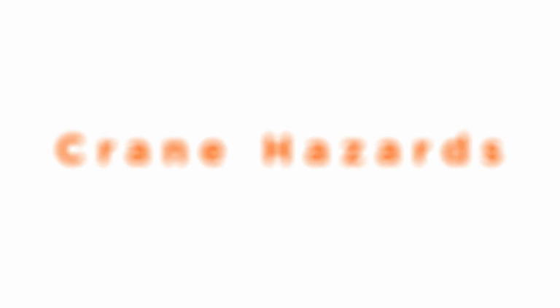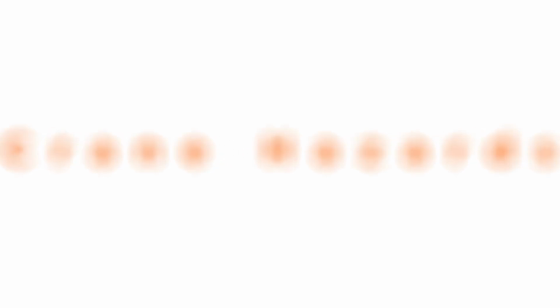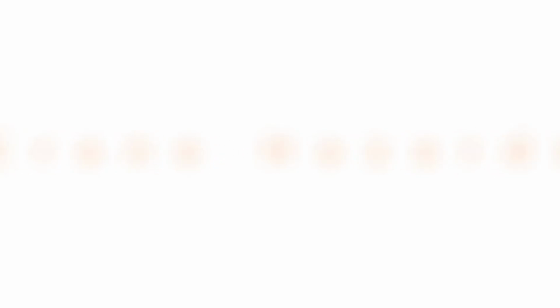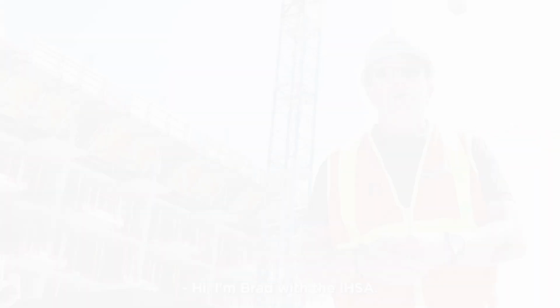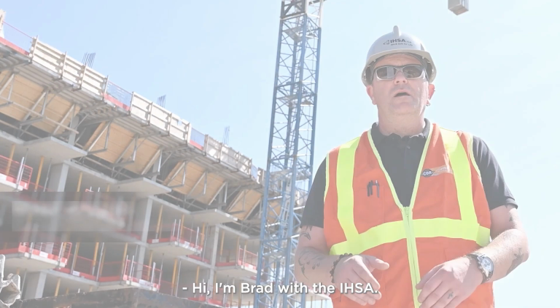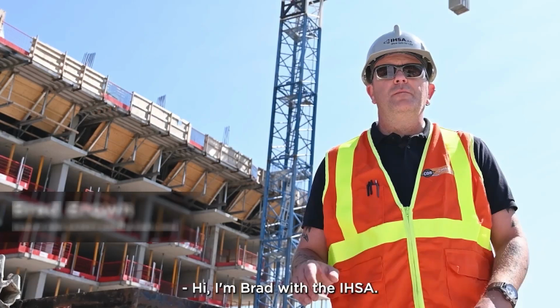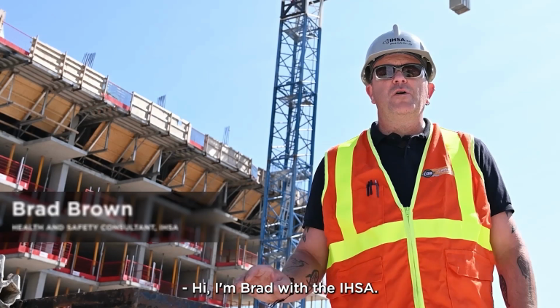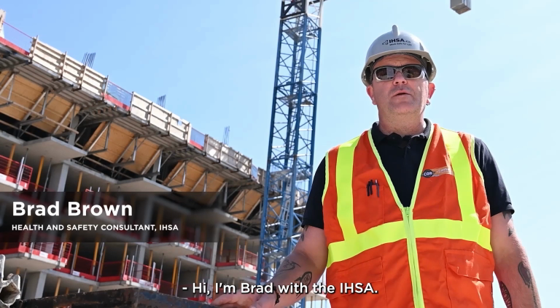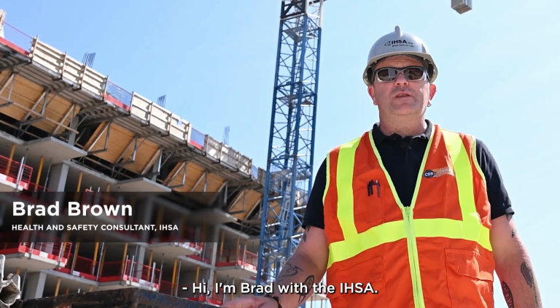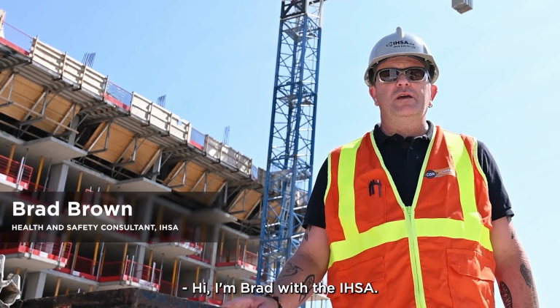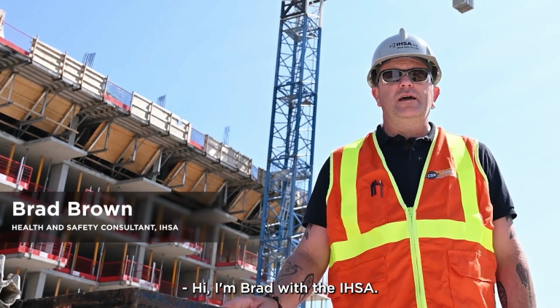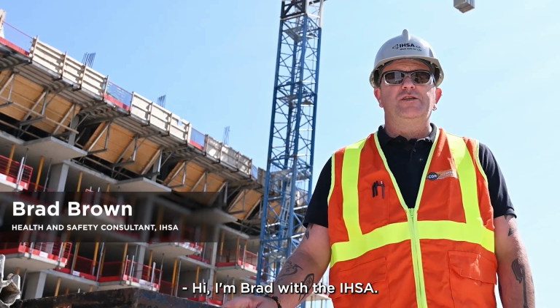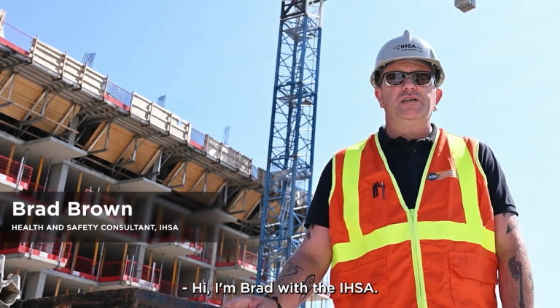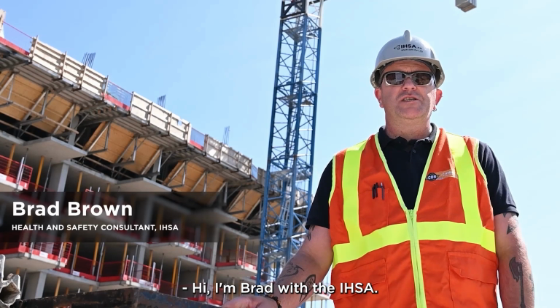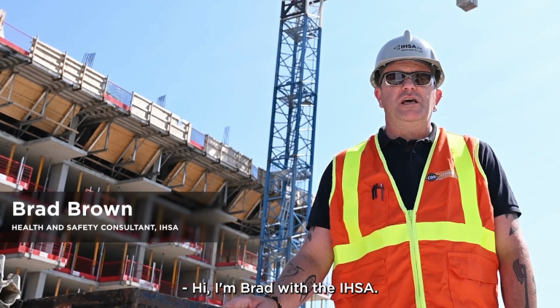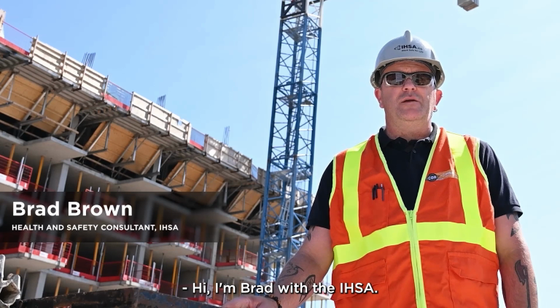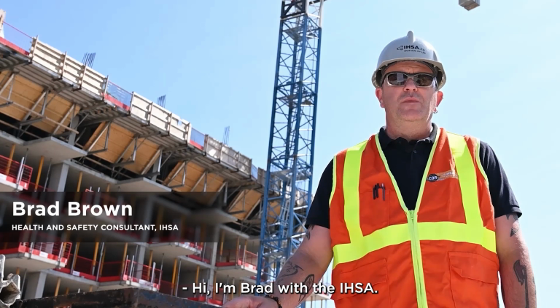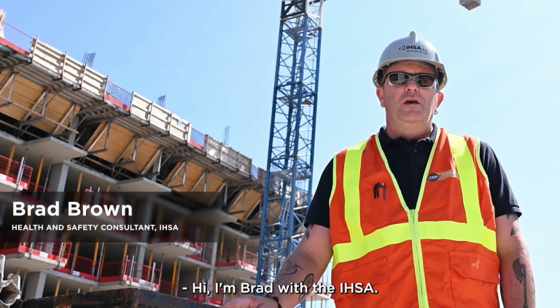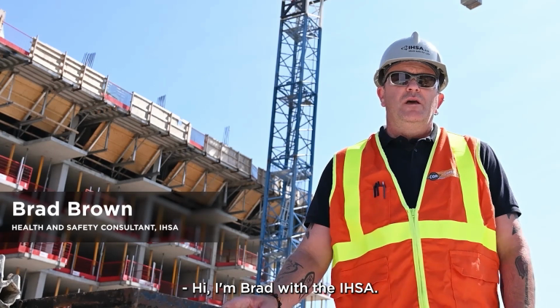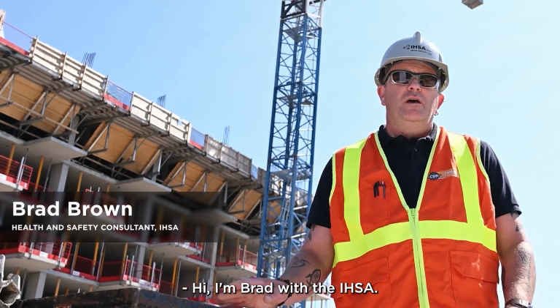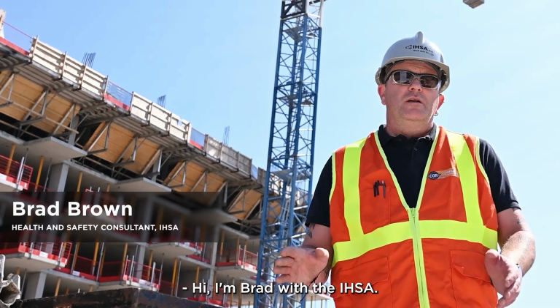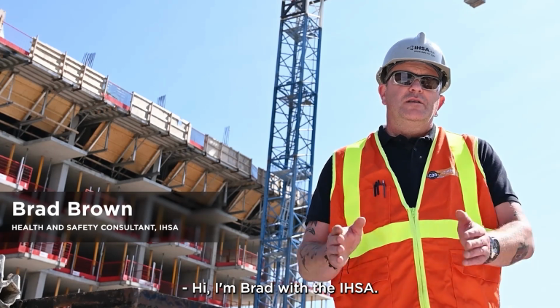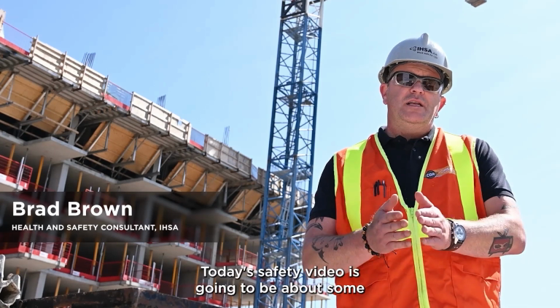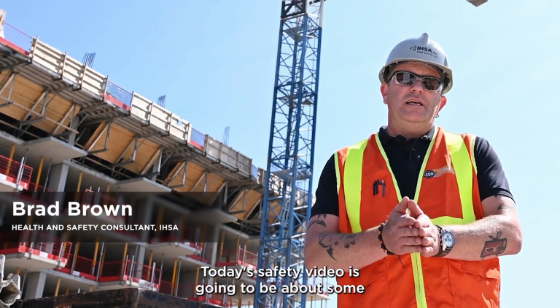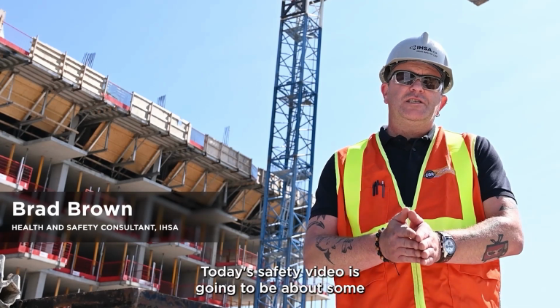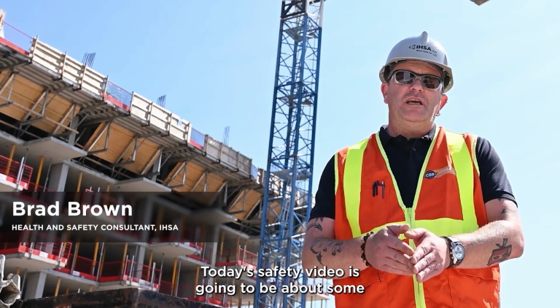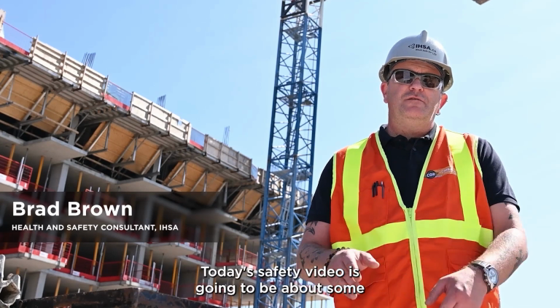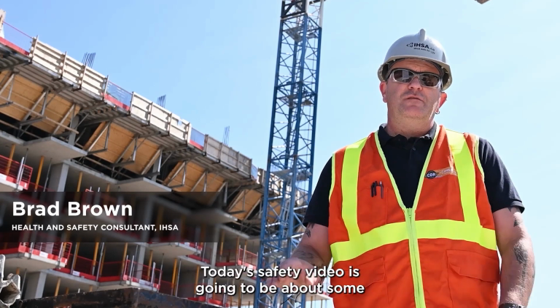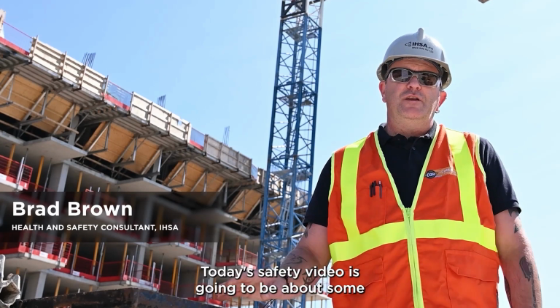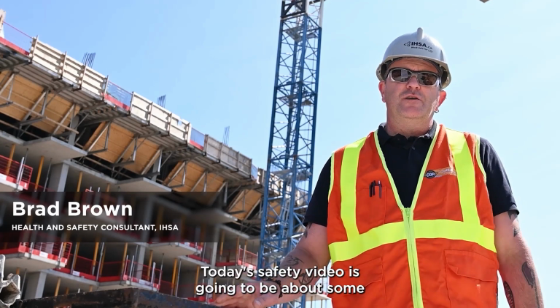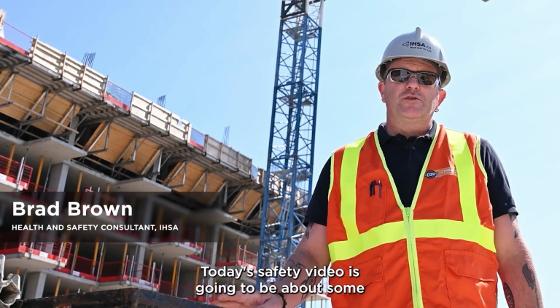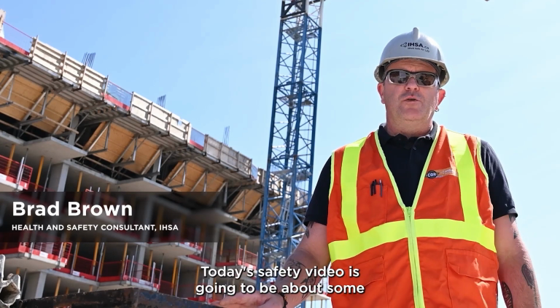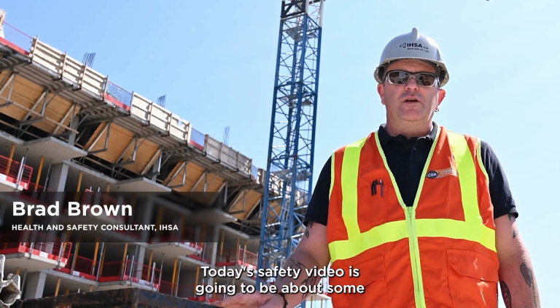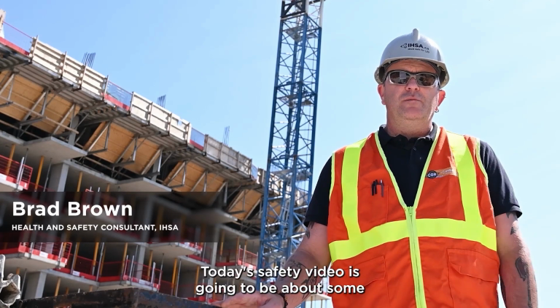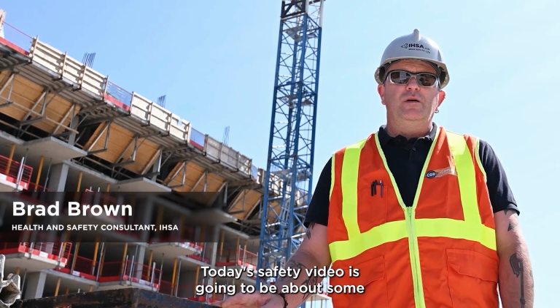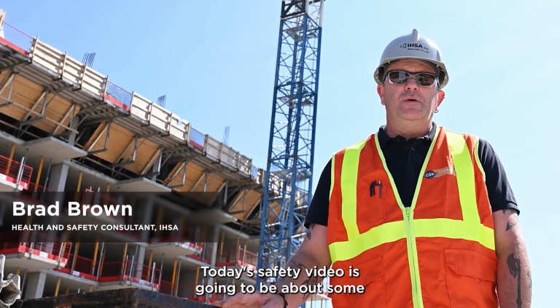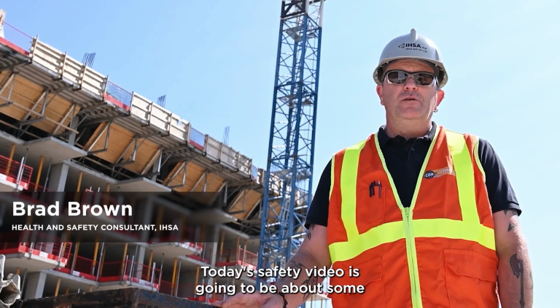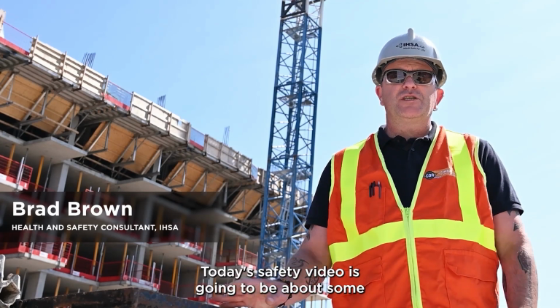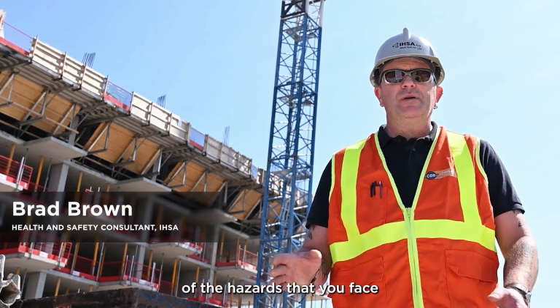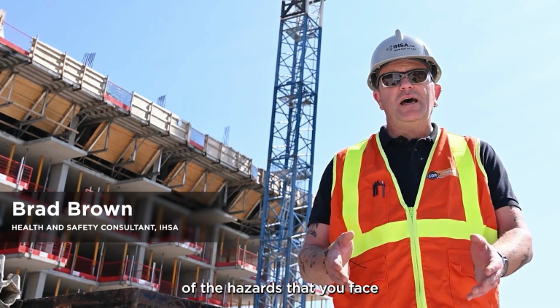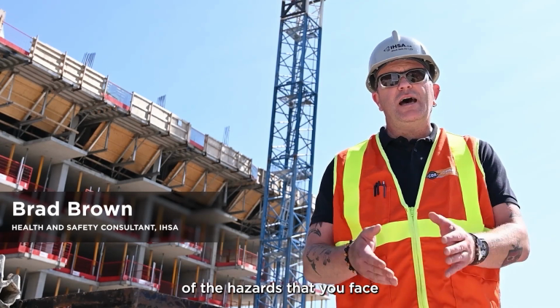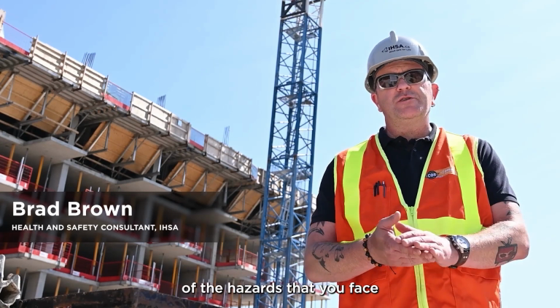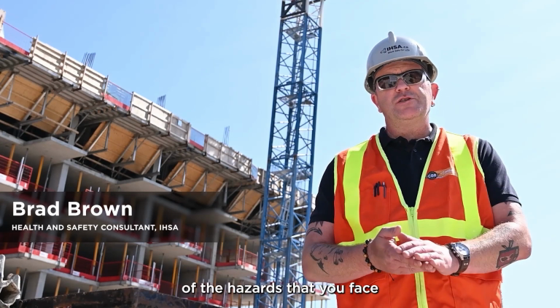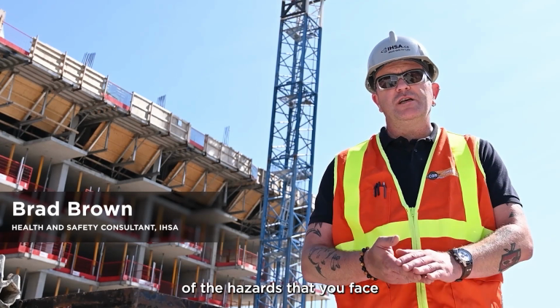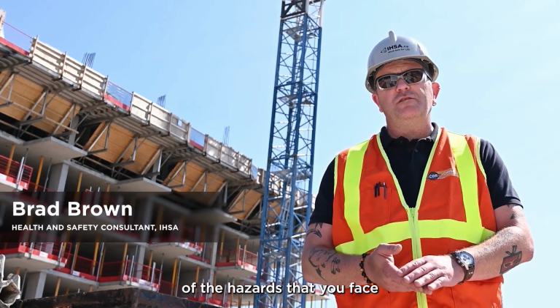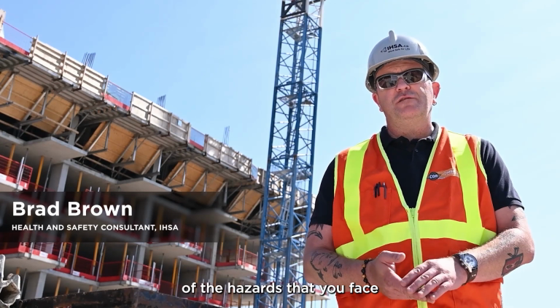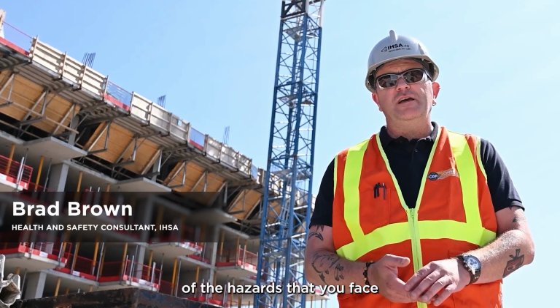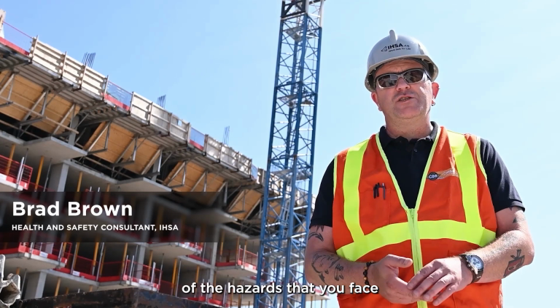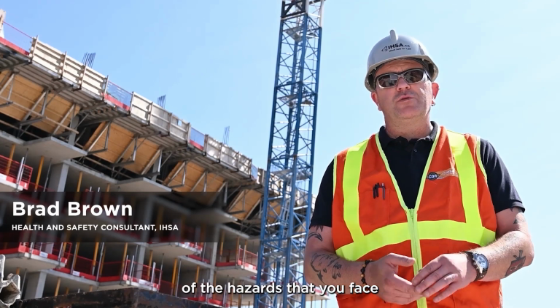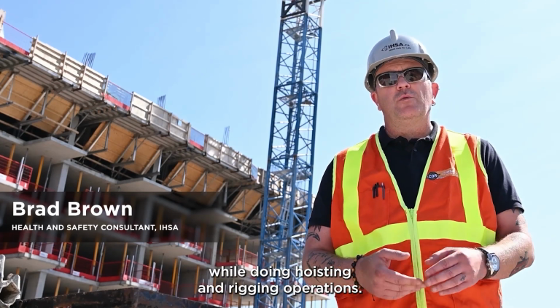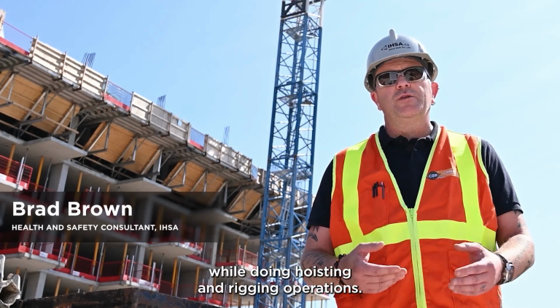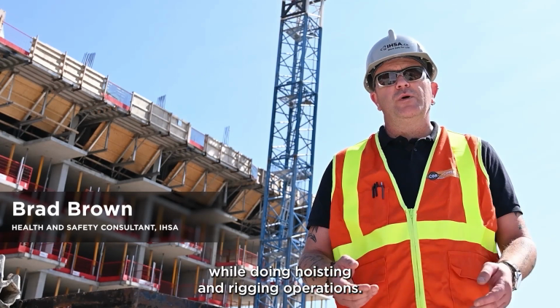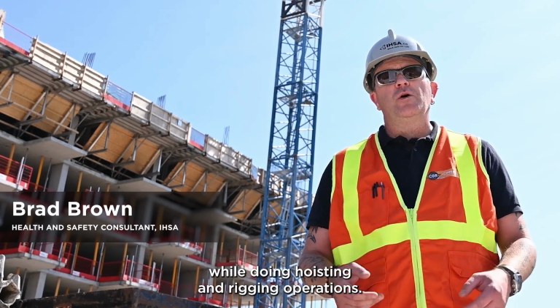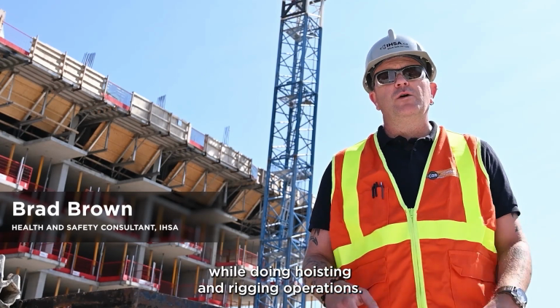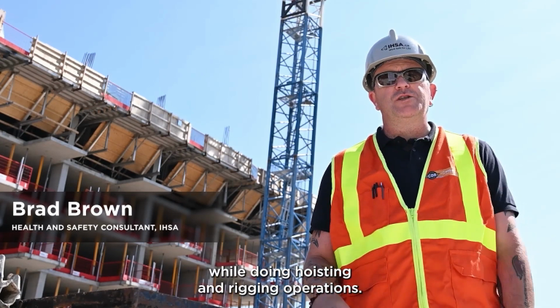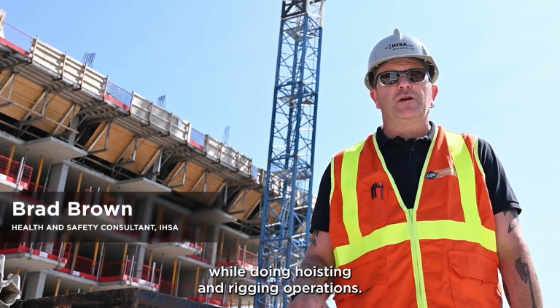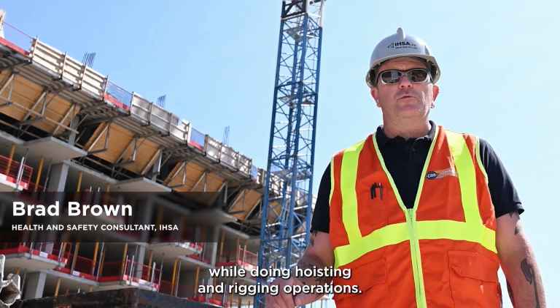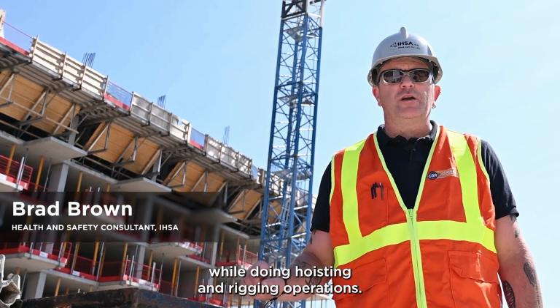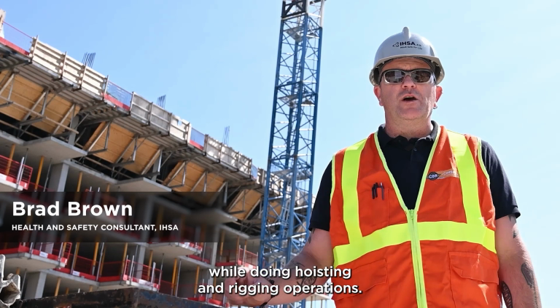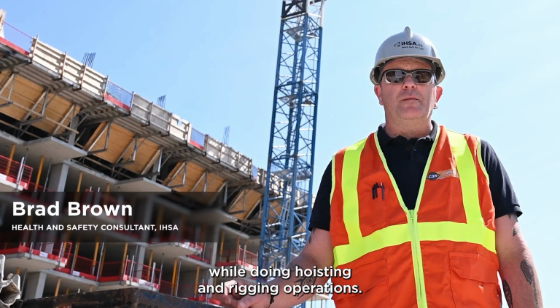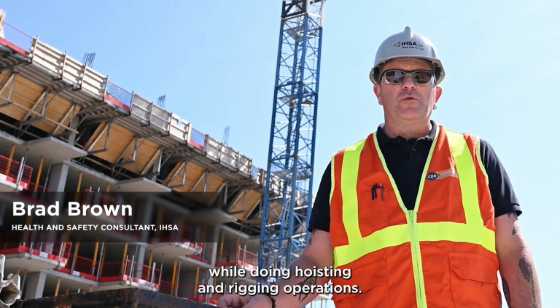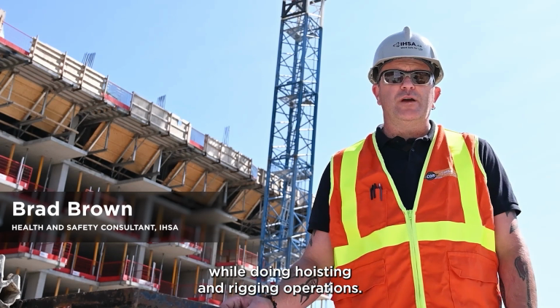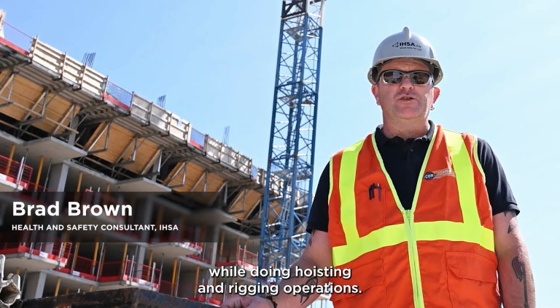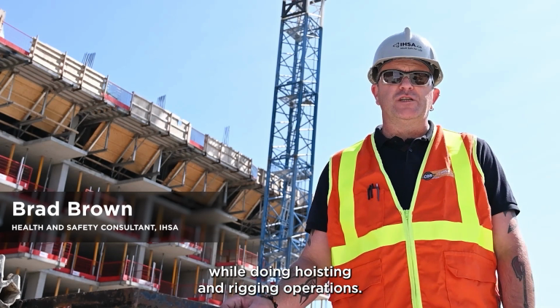Hi, I'm Brad with the IHSA. Today's safety video is going to be about some of the hazards that you face while doing hoisting and rigging operations.